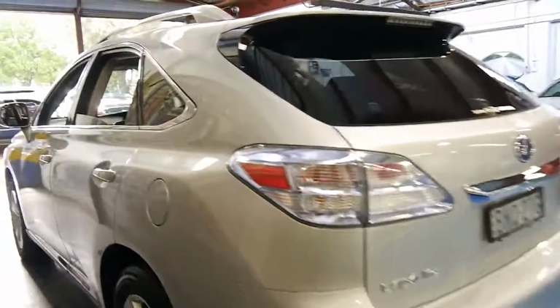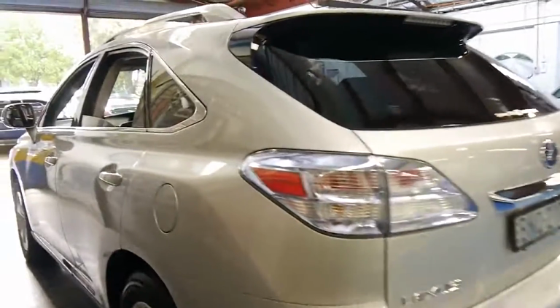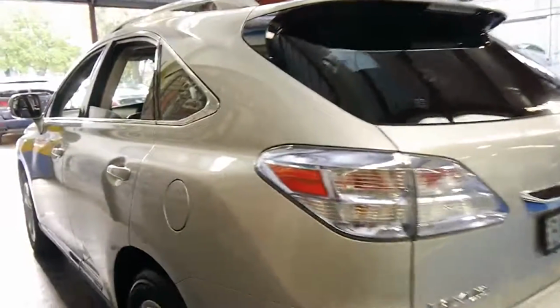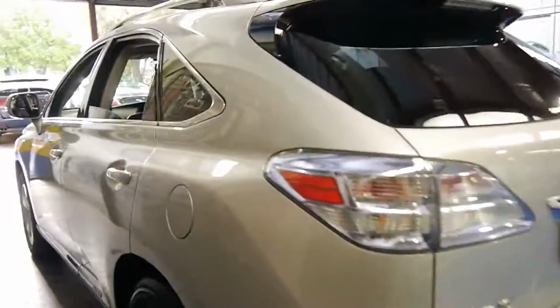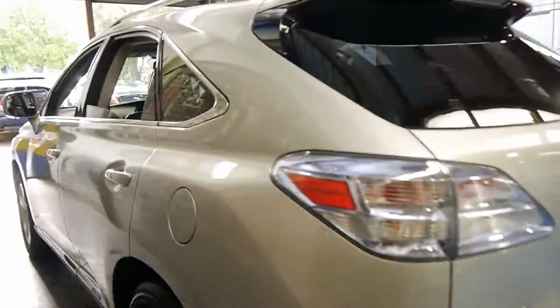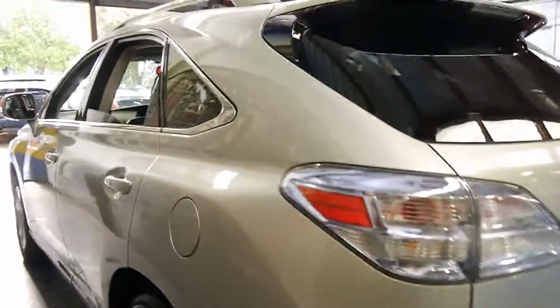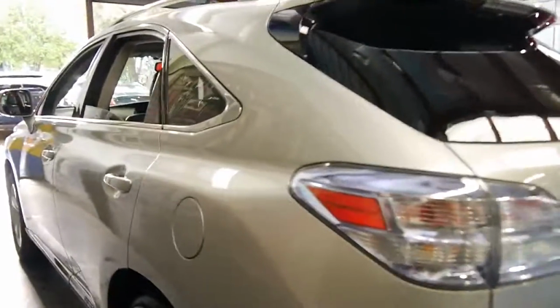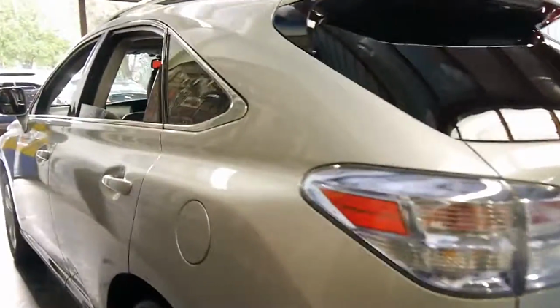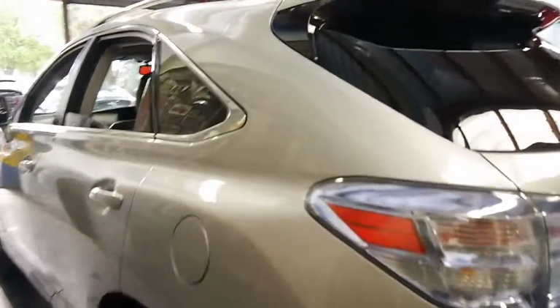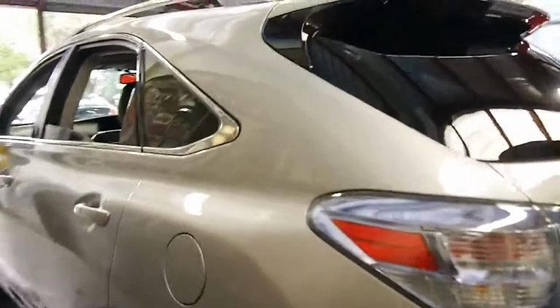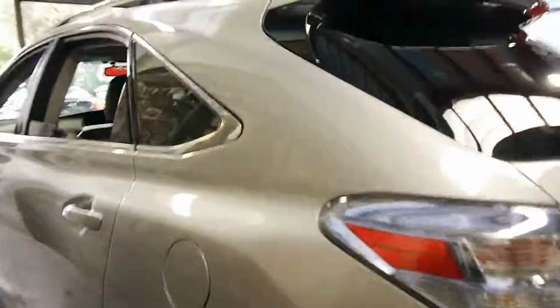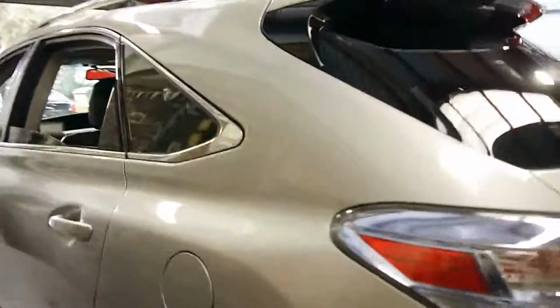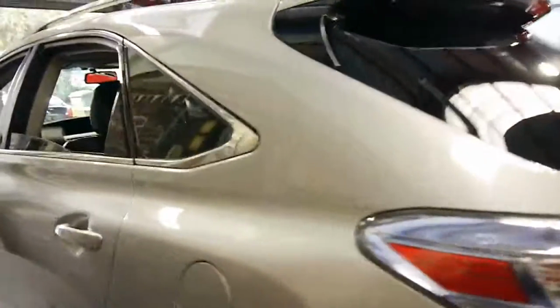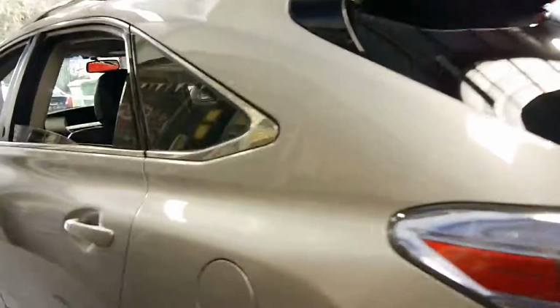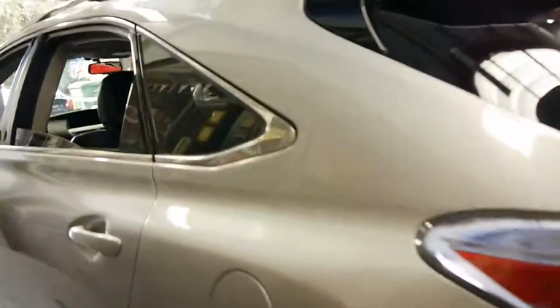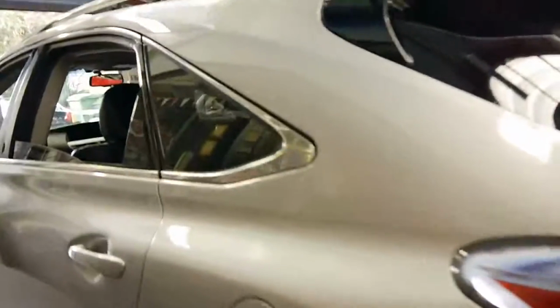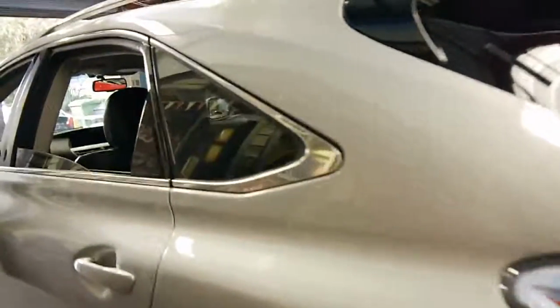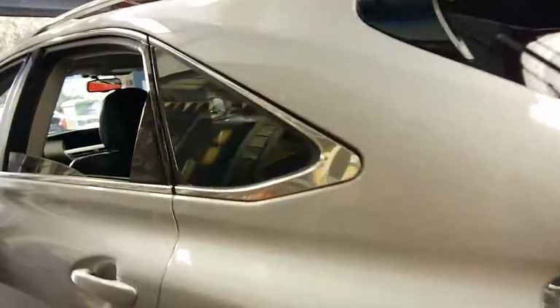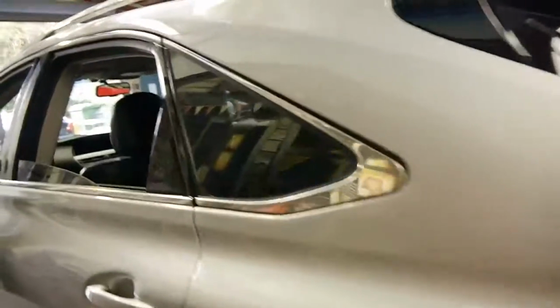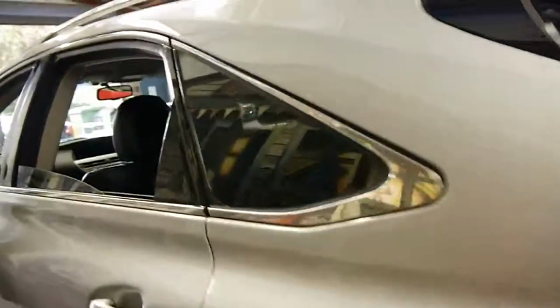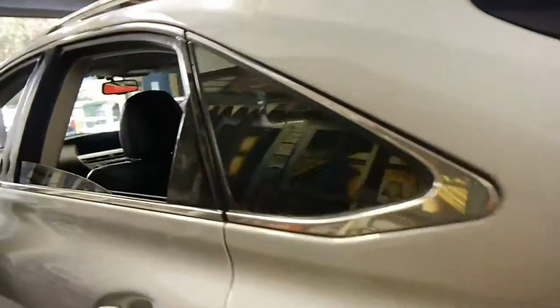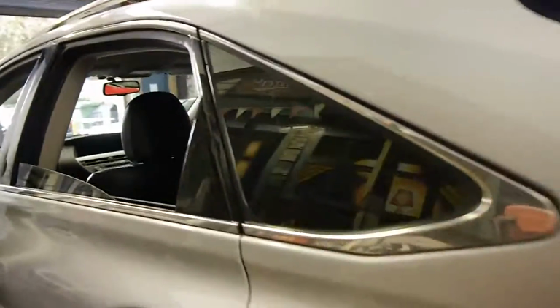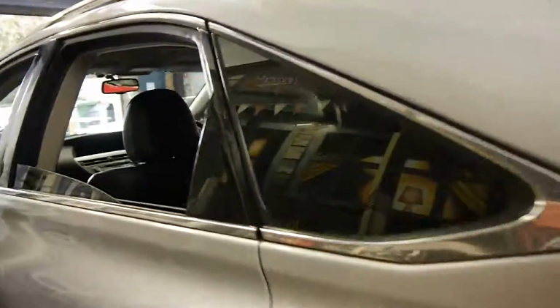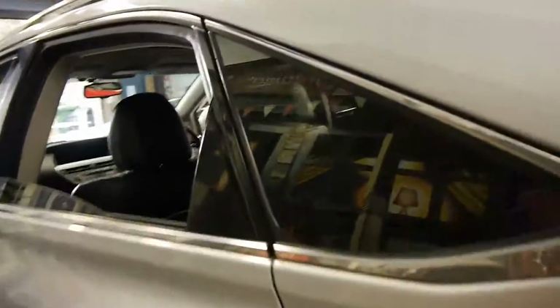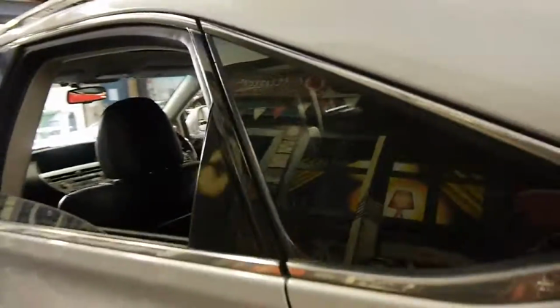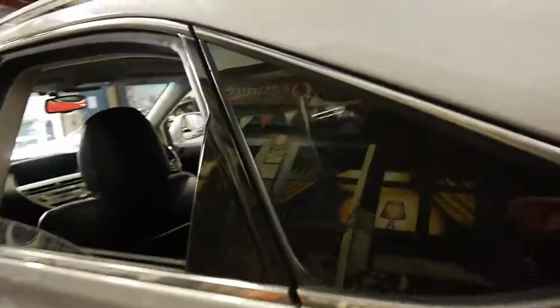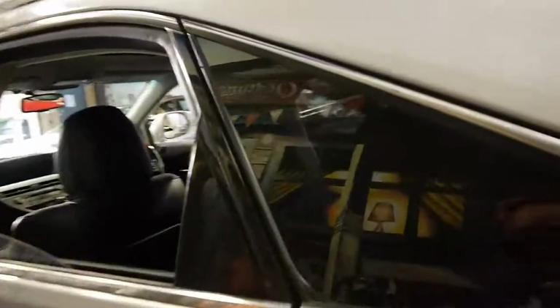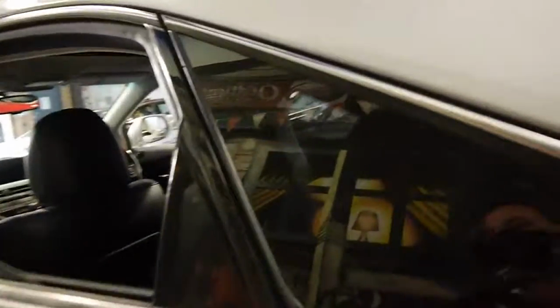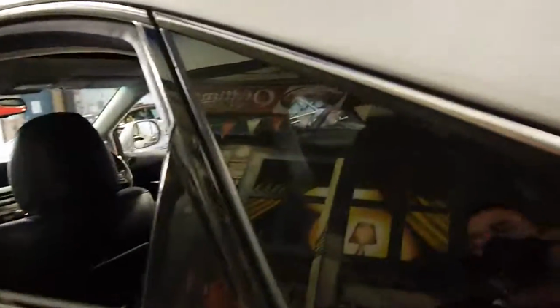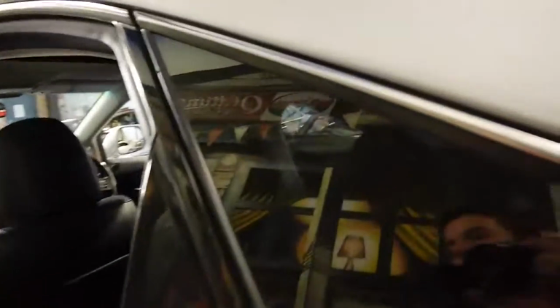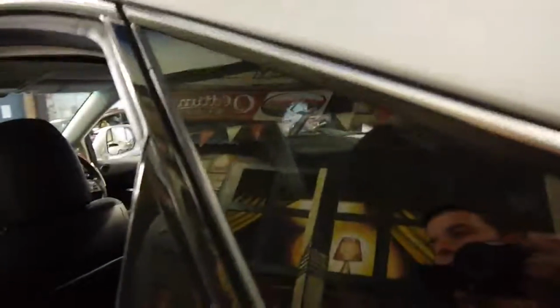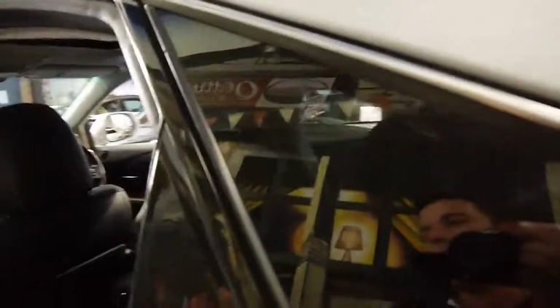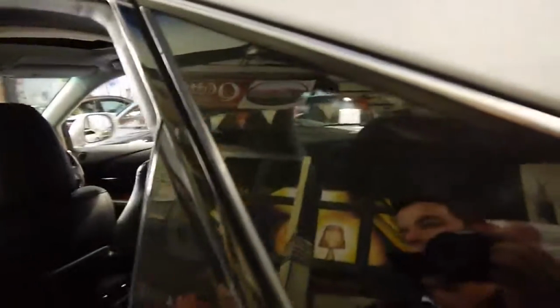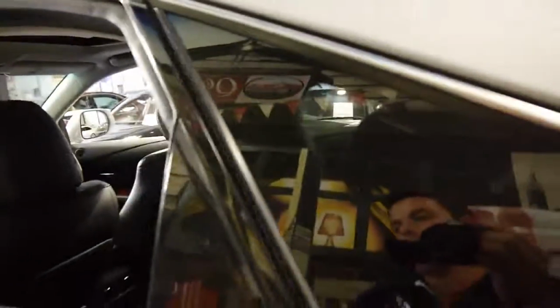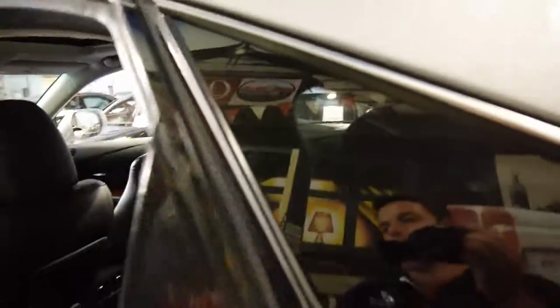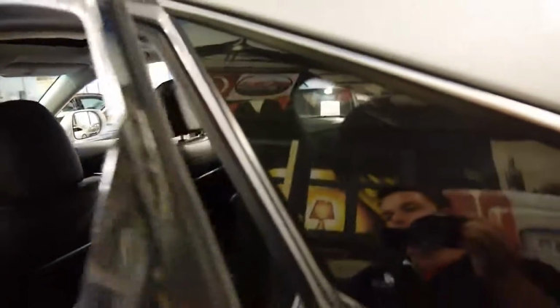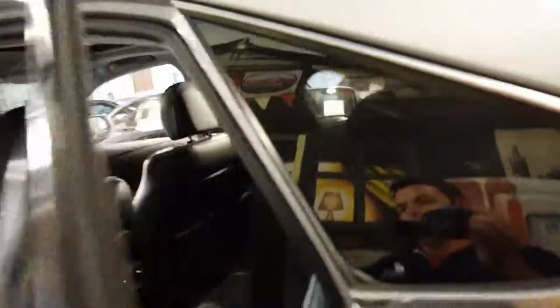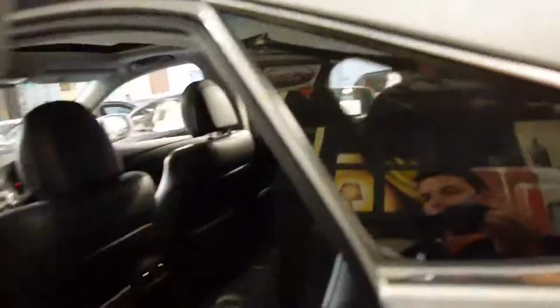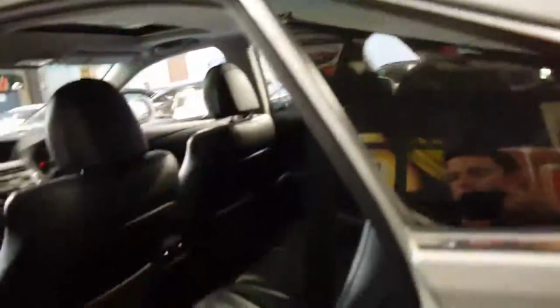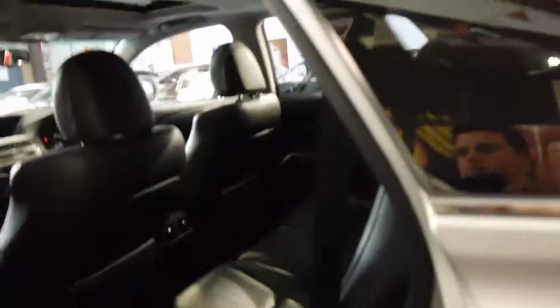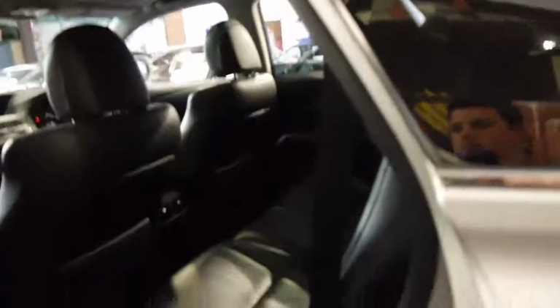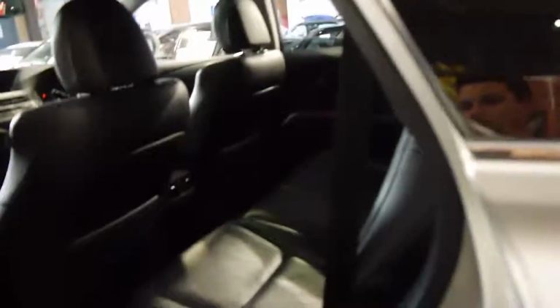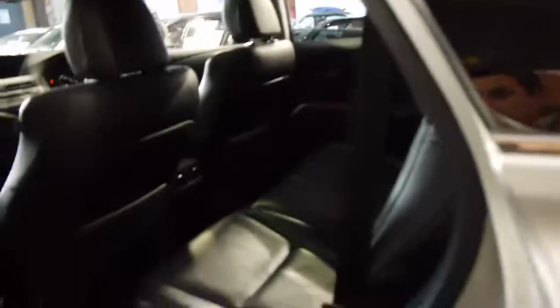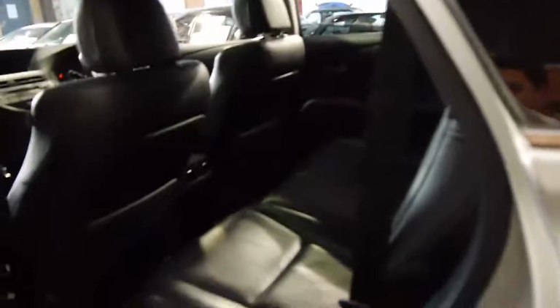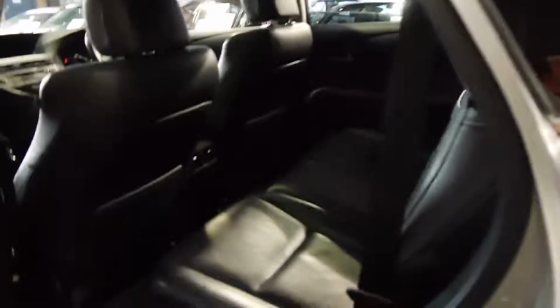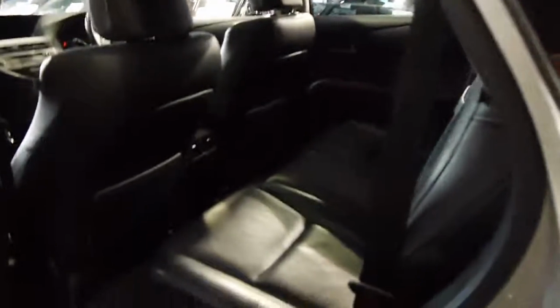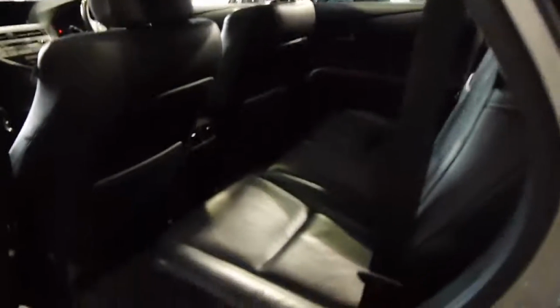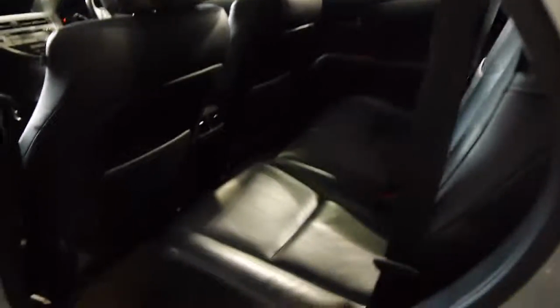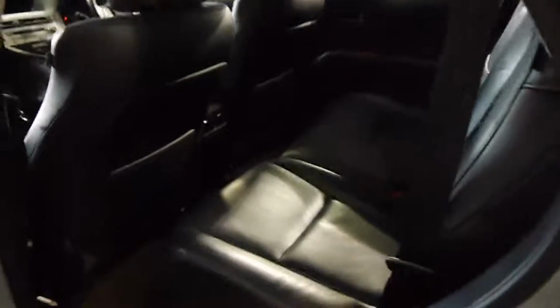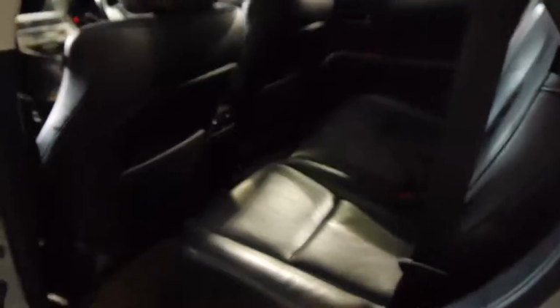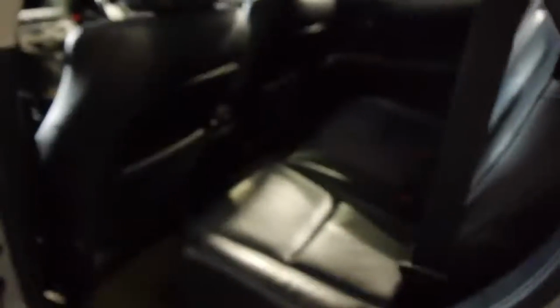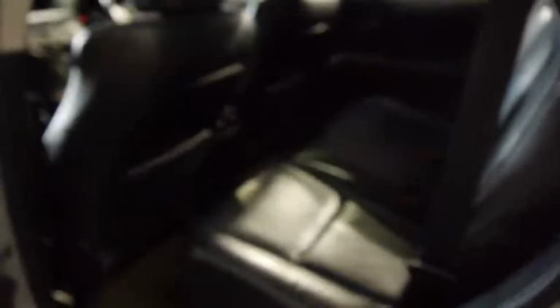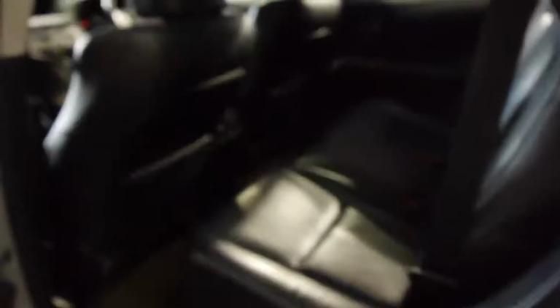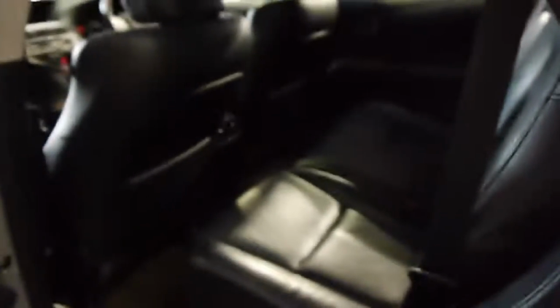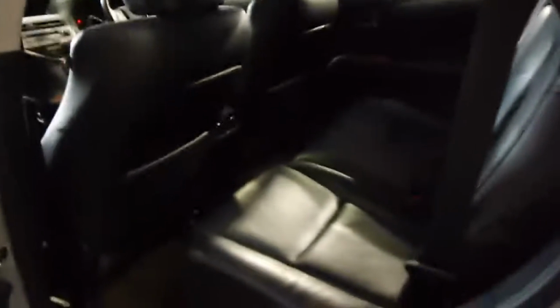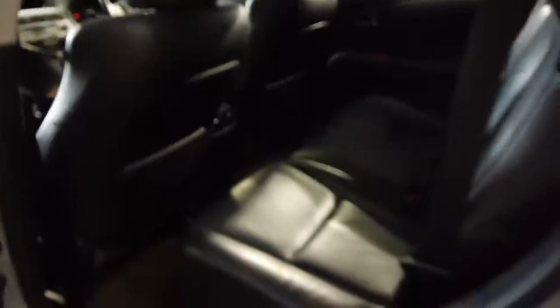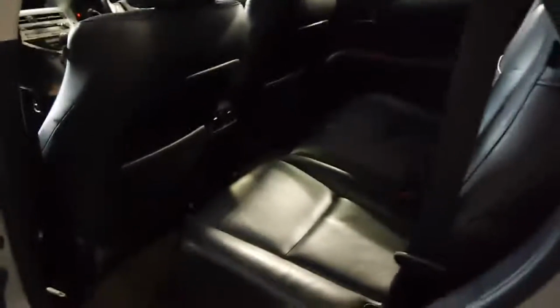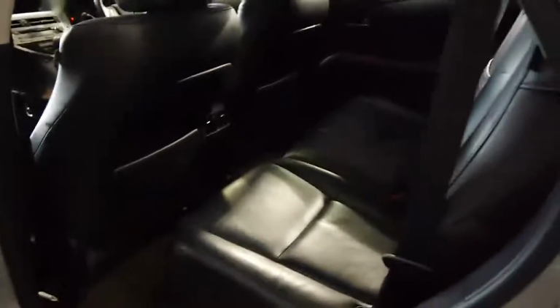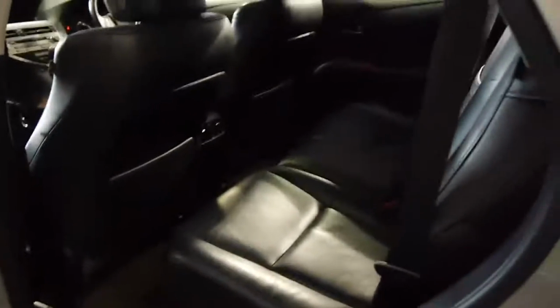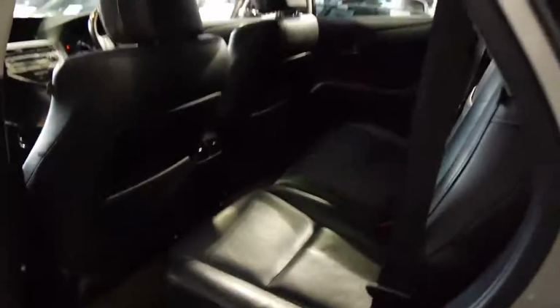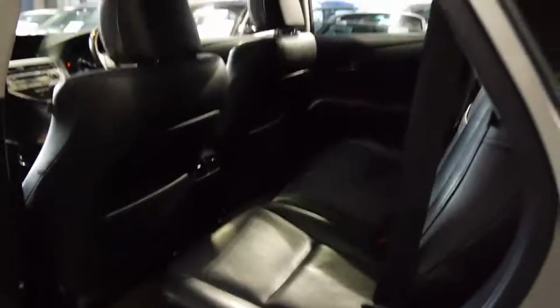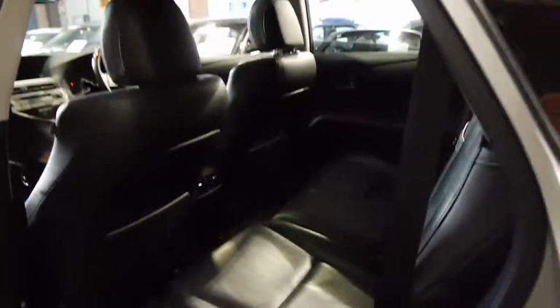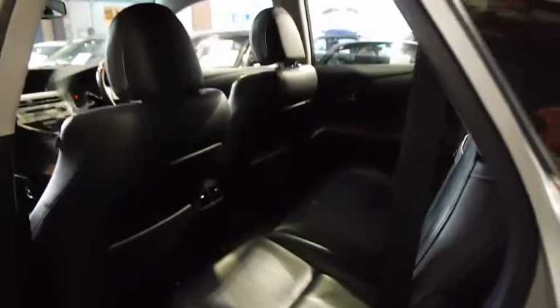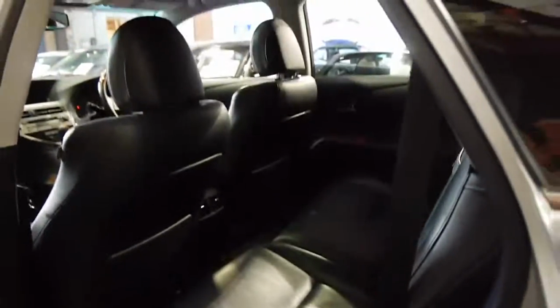It looks like a sports luxury so it's got much bigger wheels. The back seat hardly looks like it's been sat in.